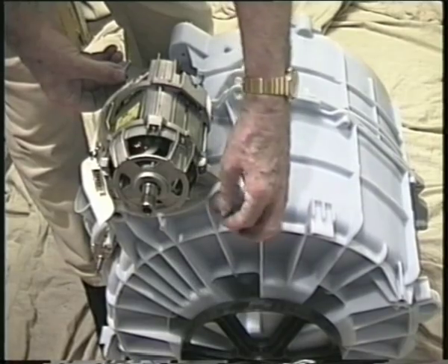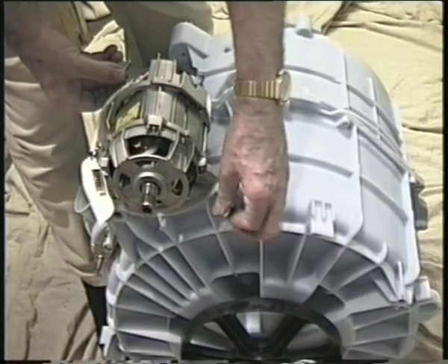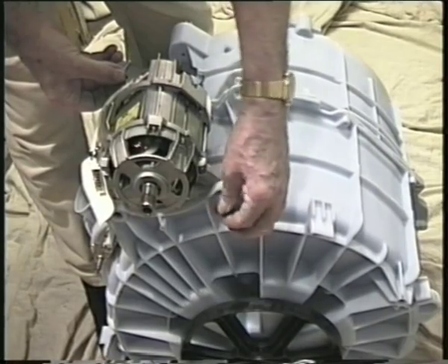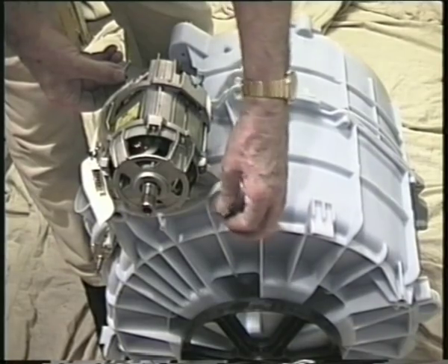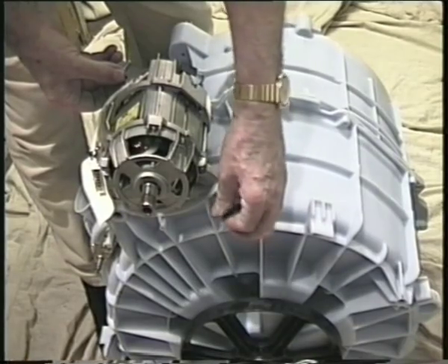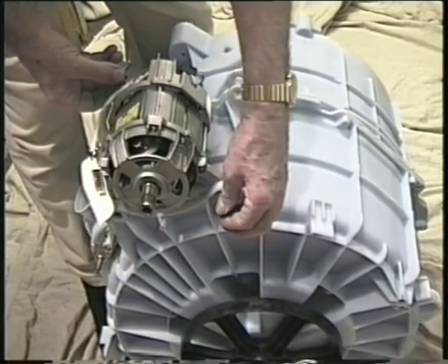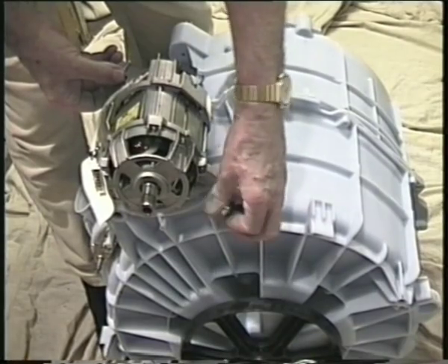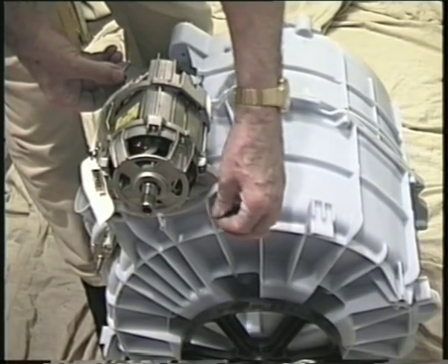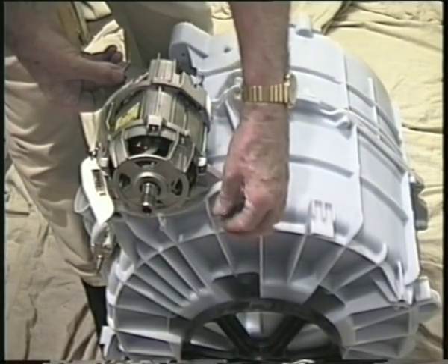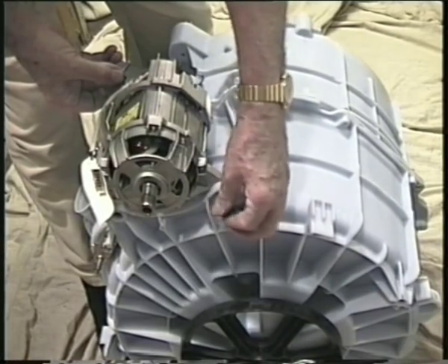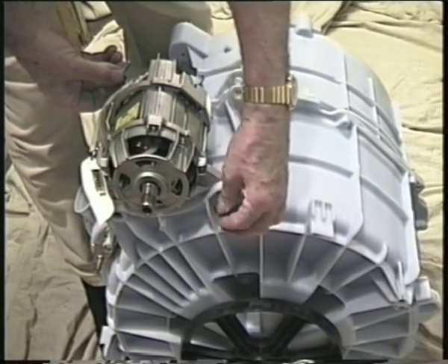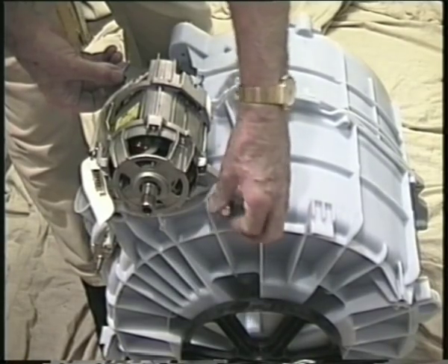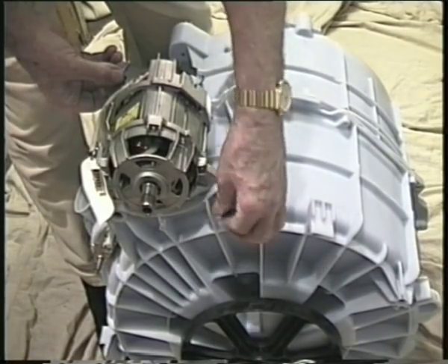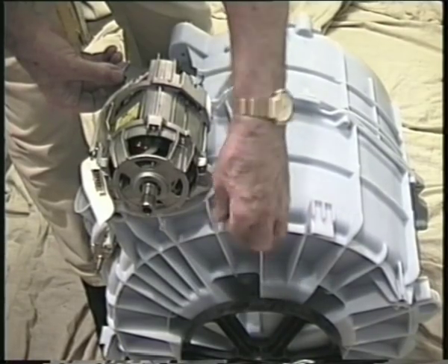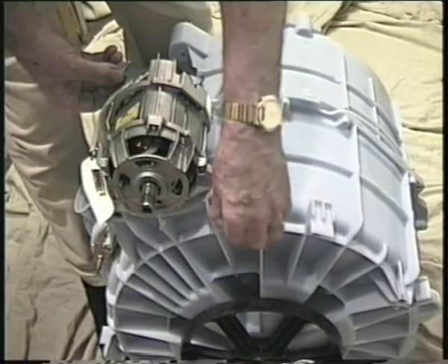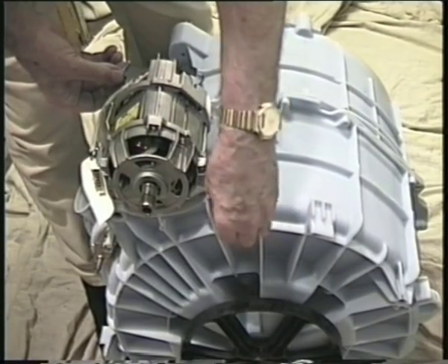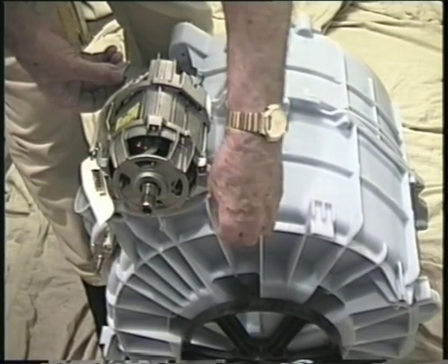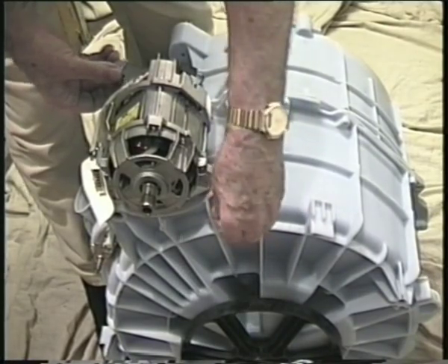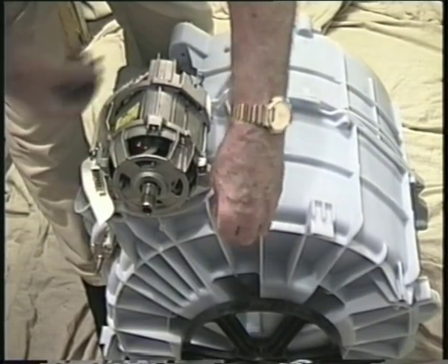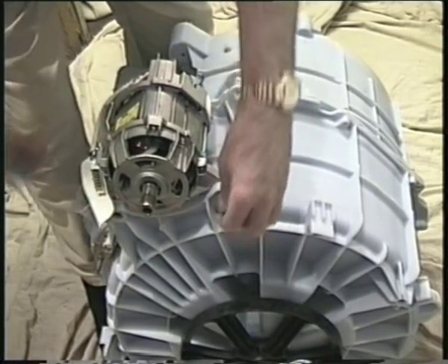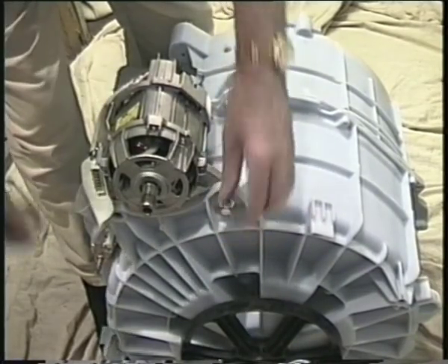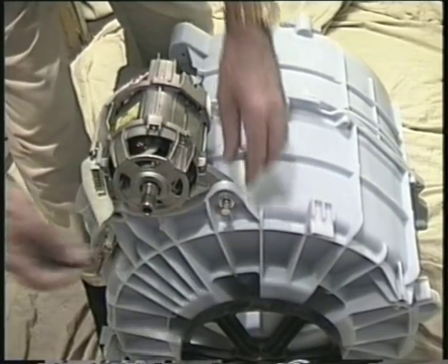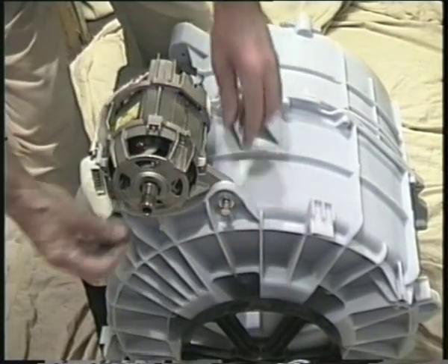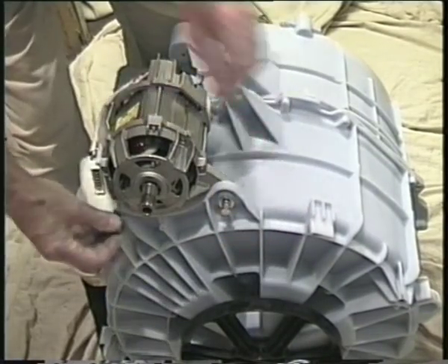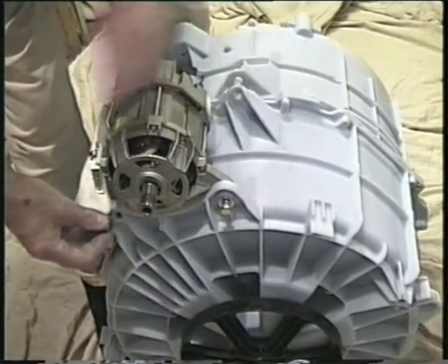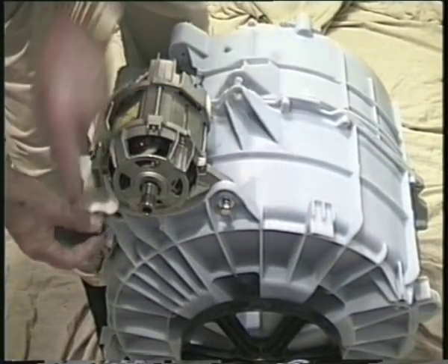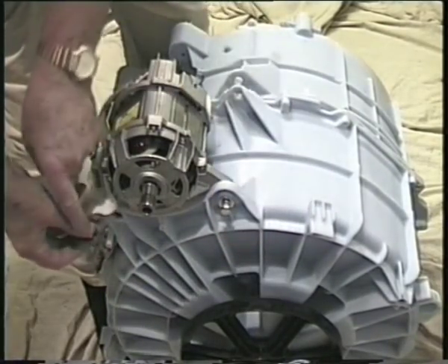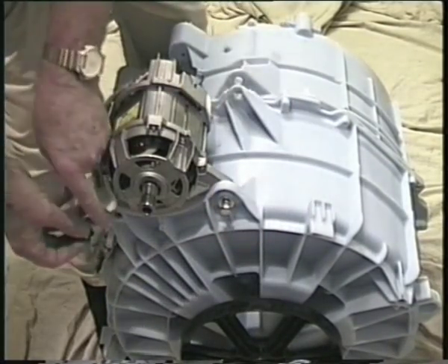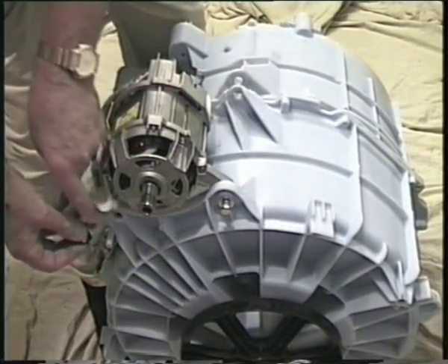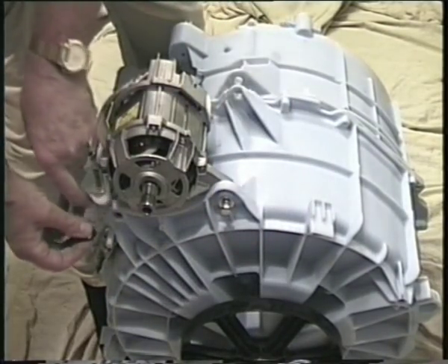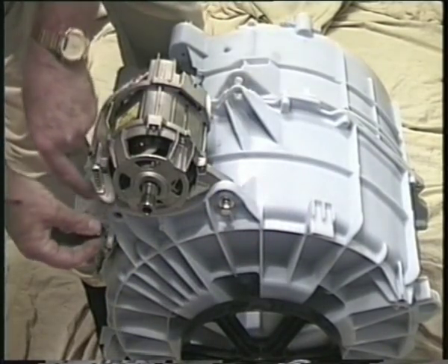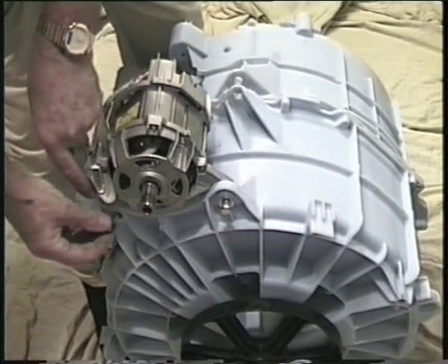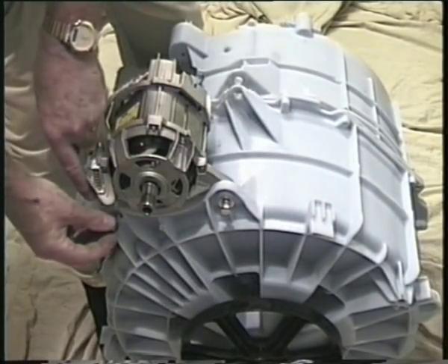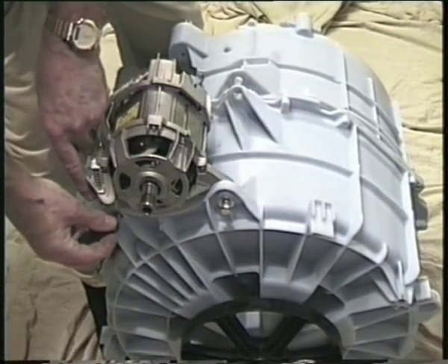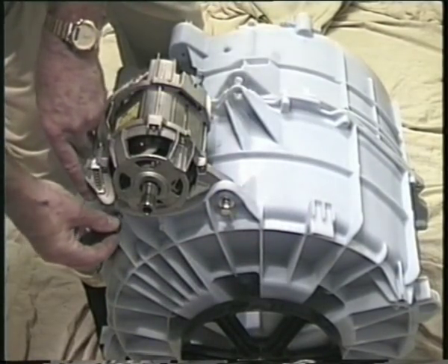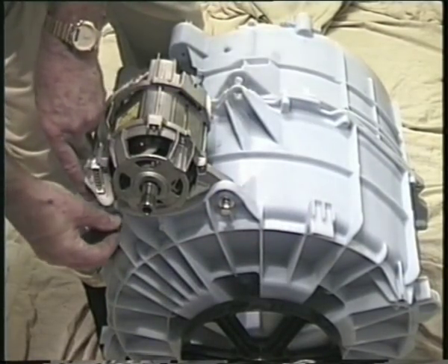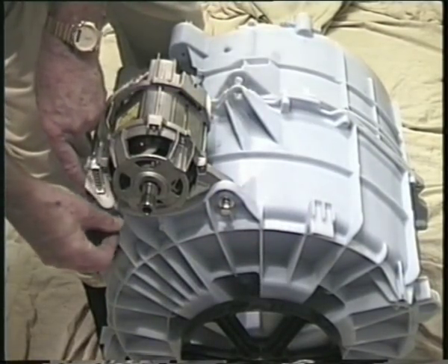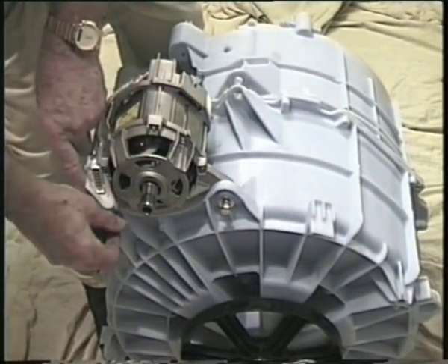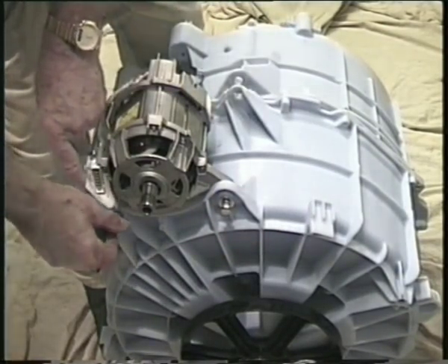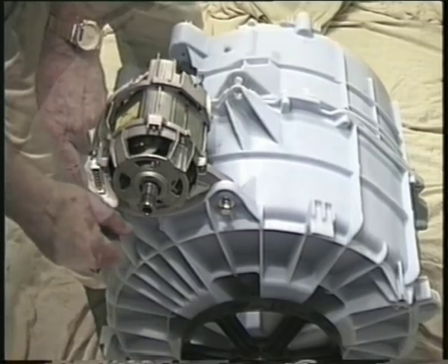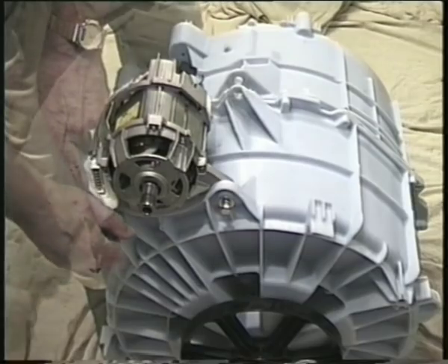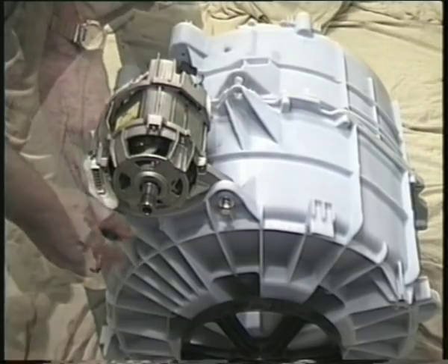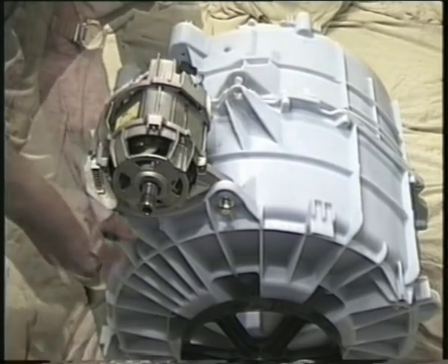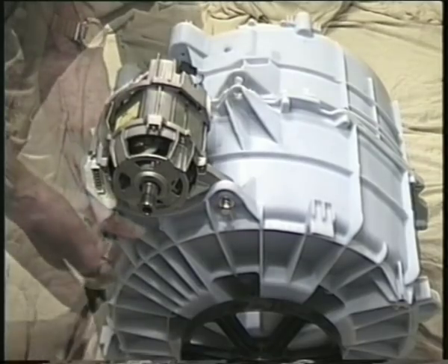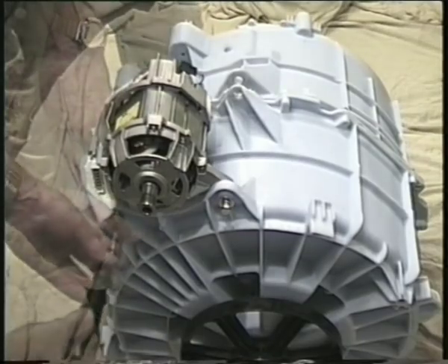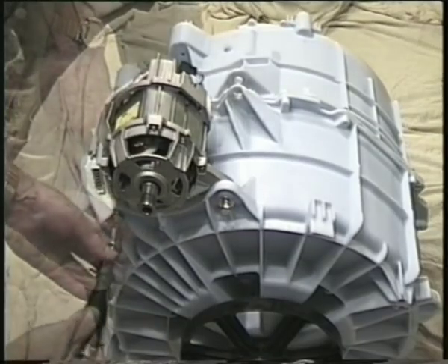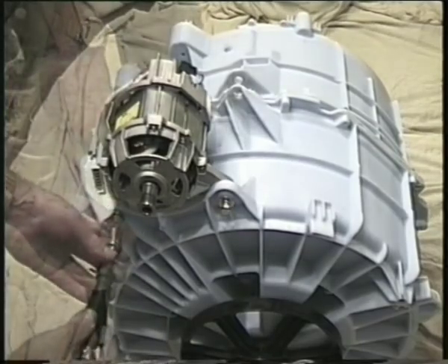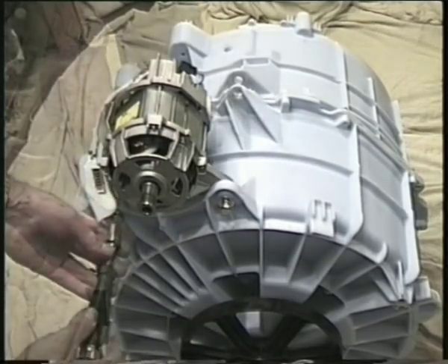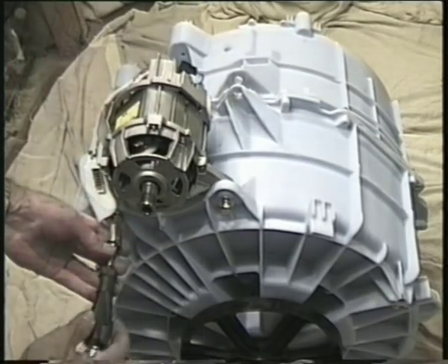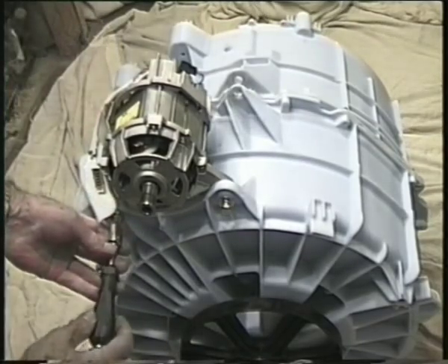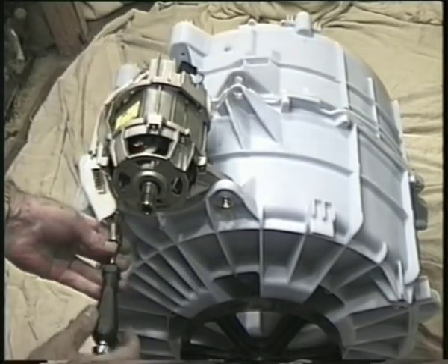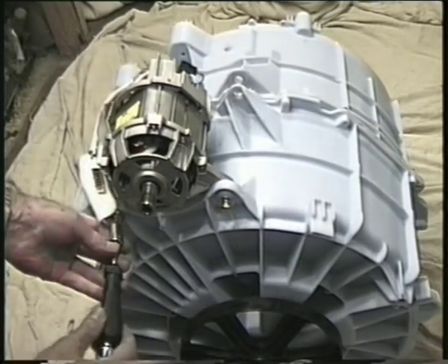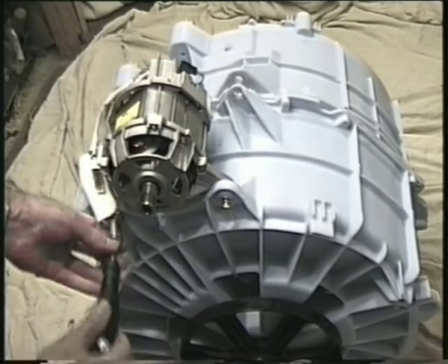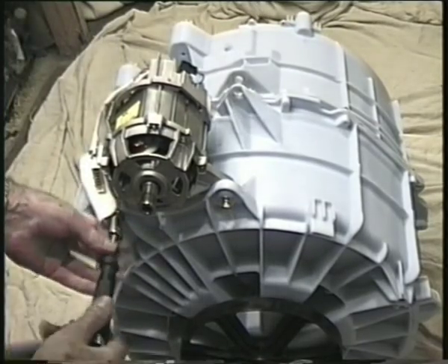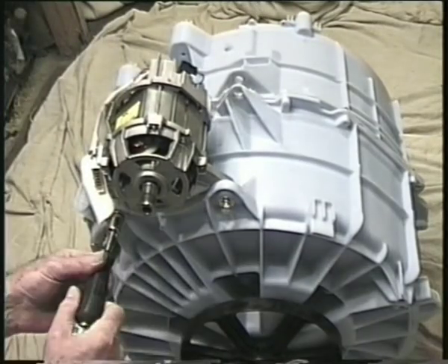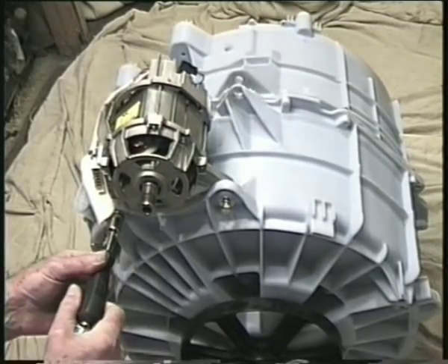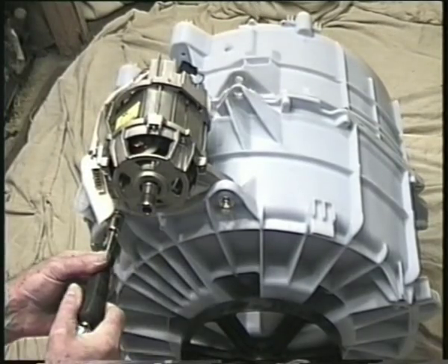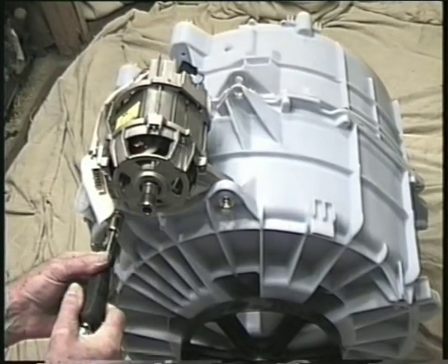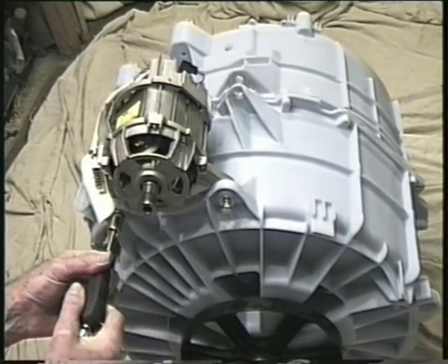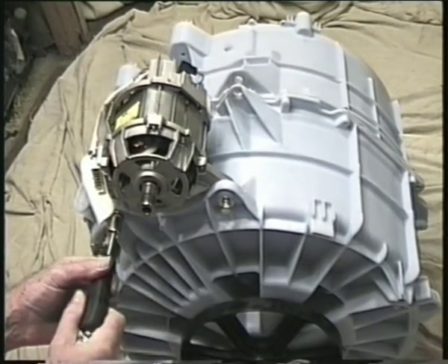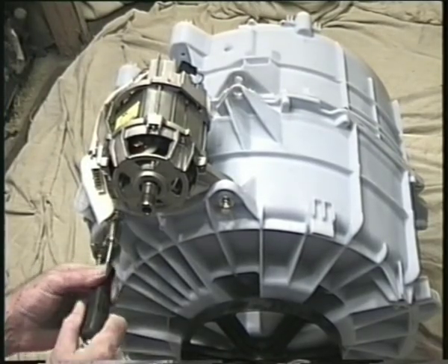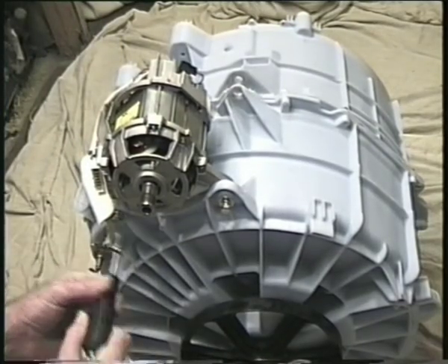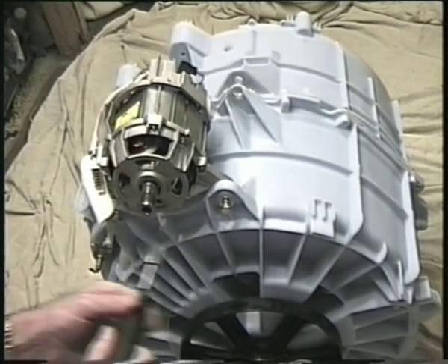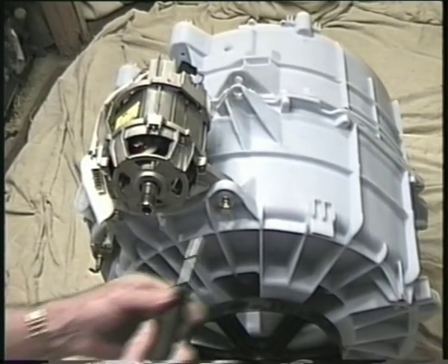All the components shown in this and our other videos are available online at our website, apartforyou.co.uk.